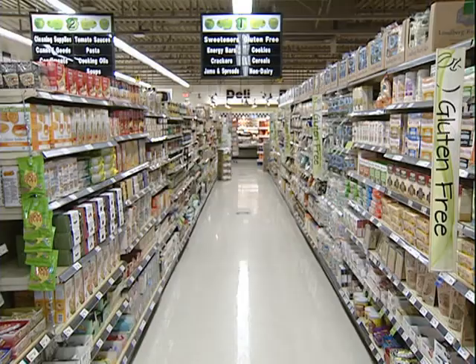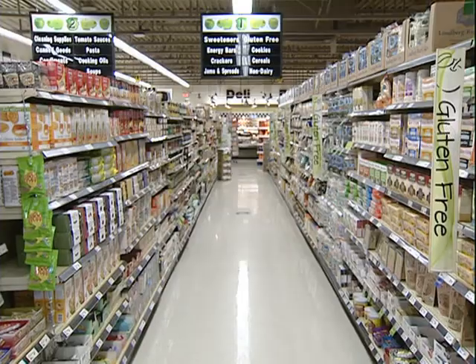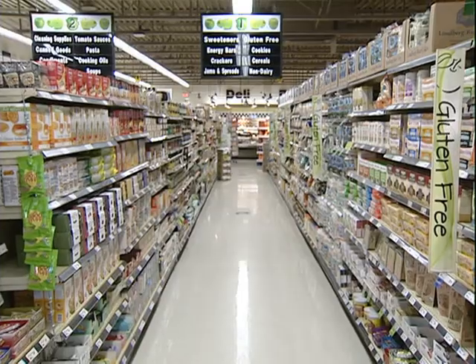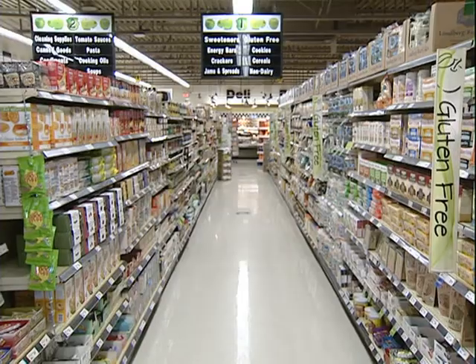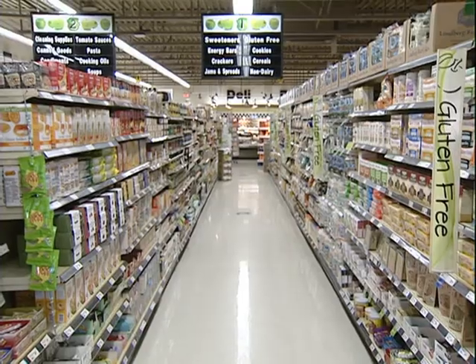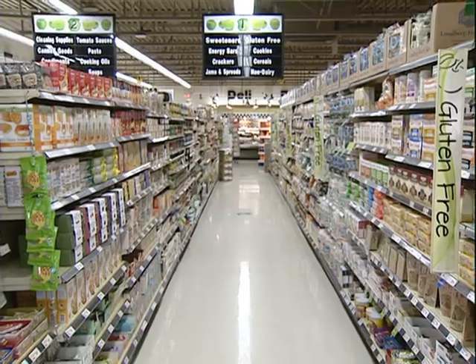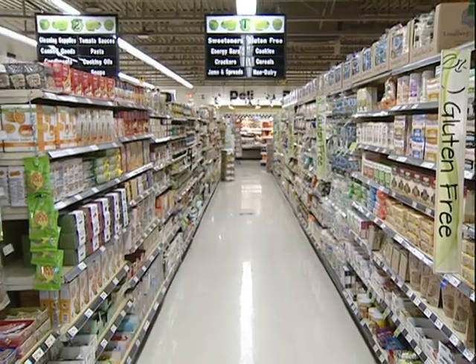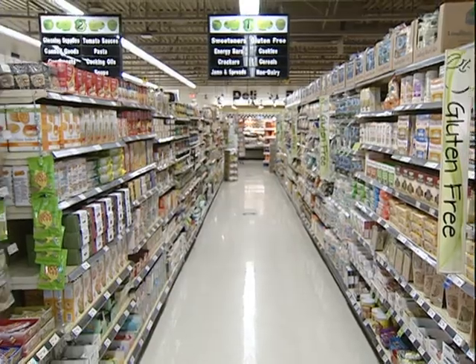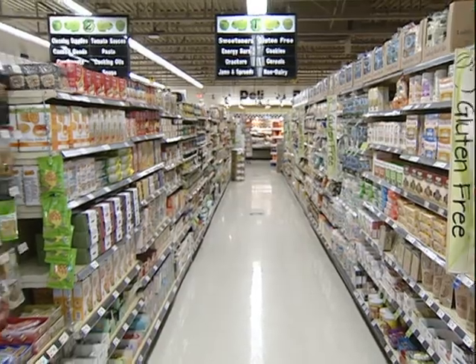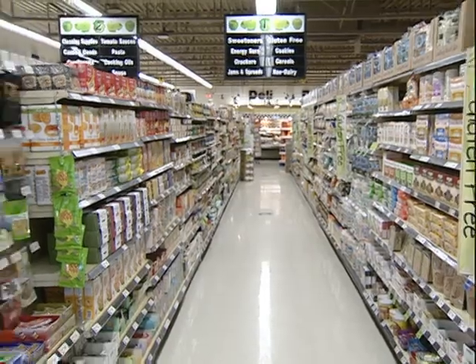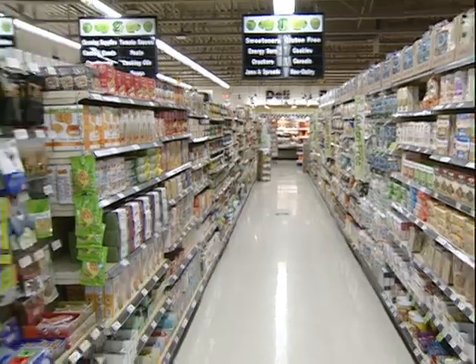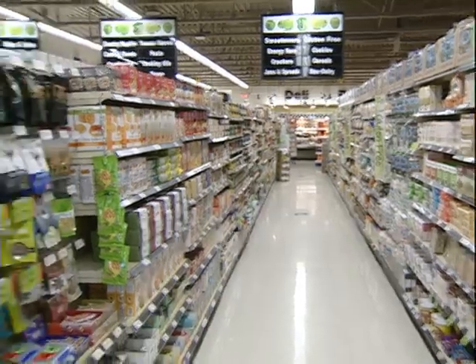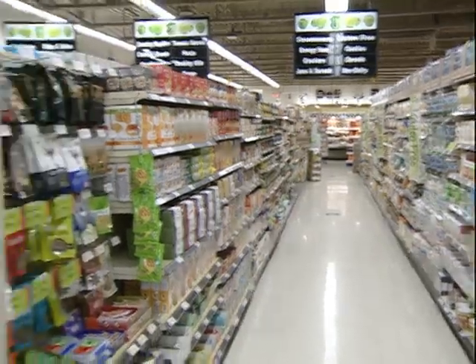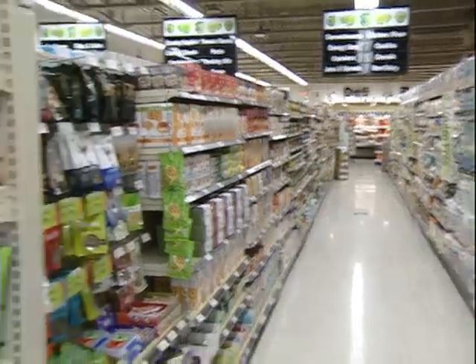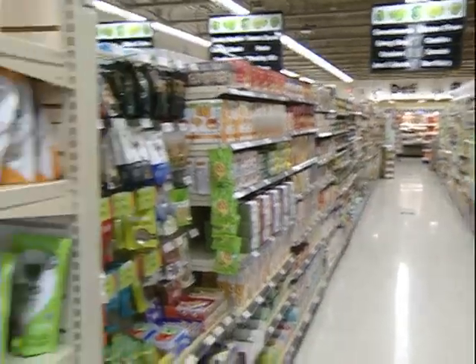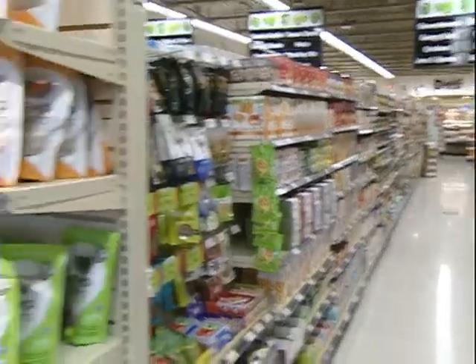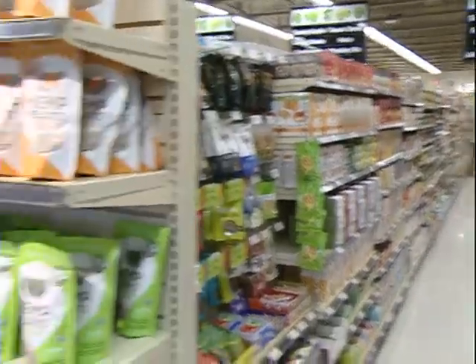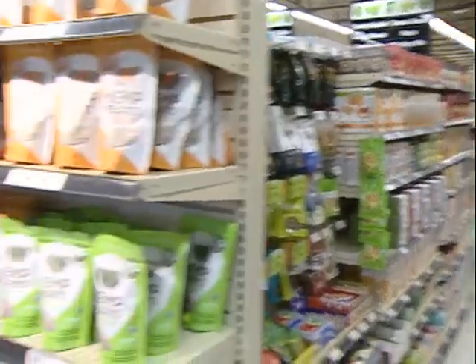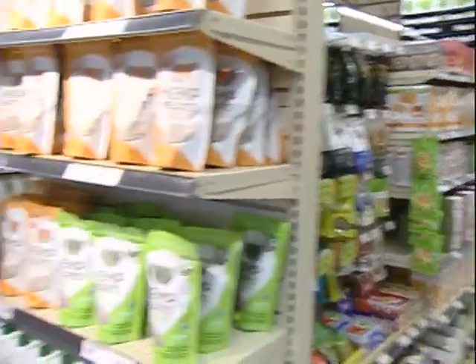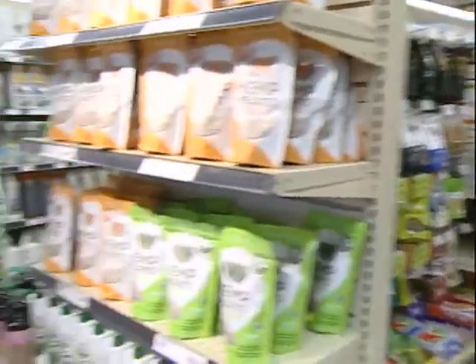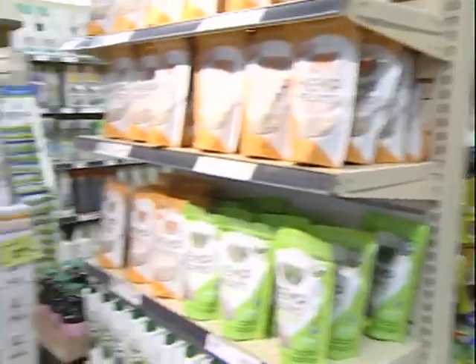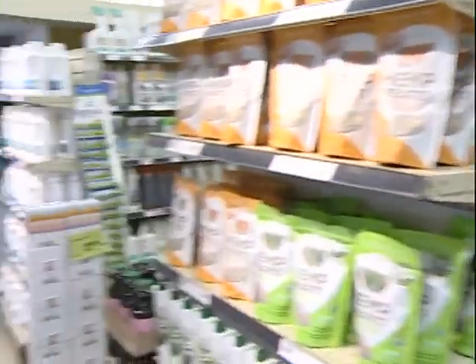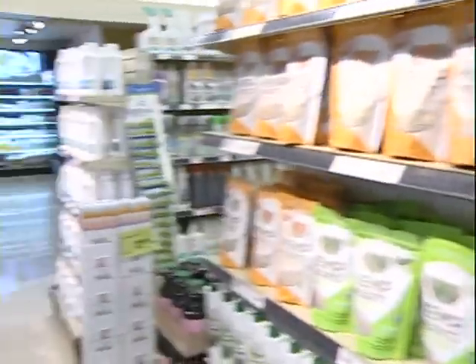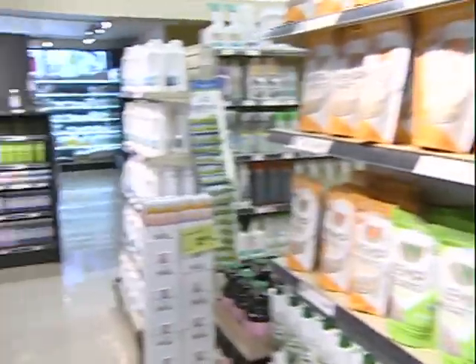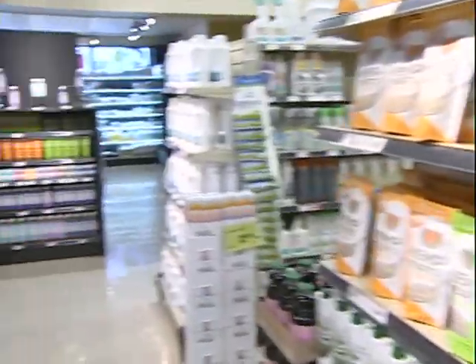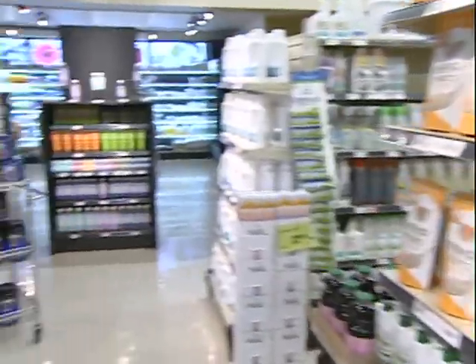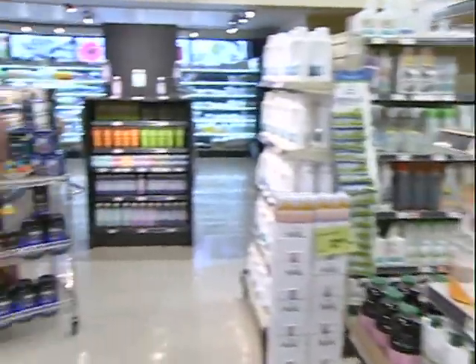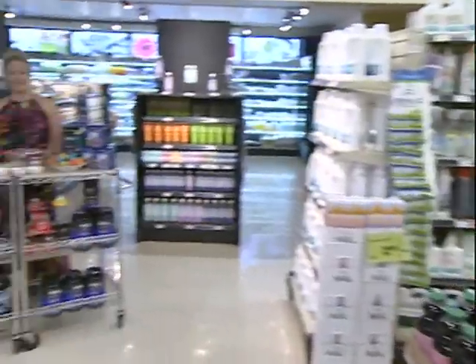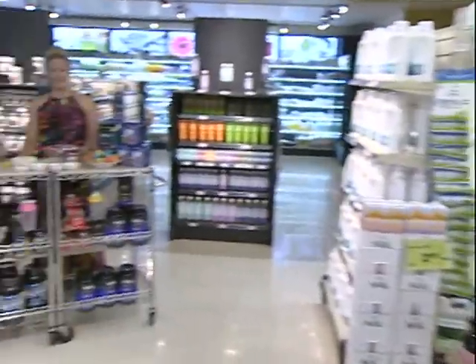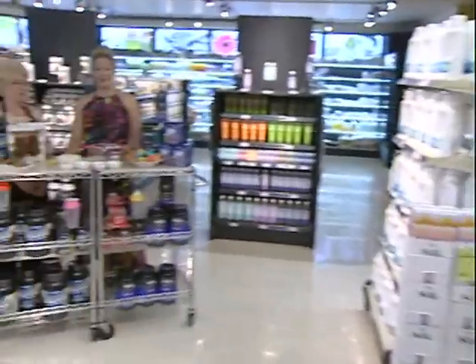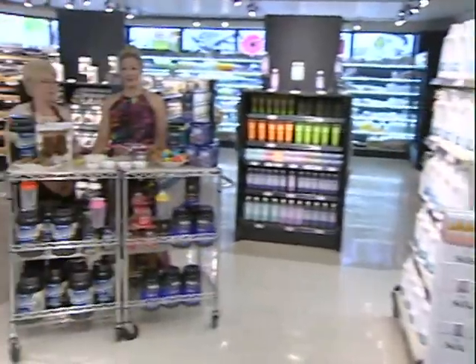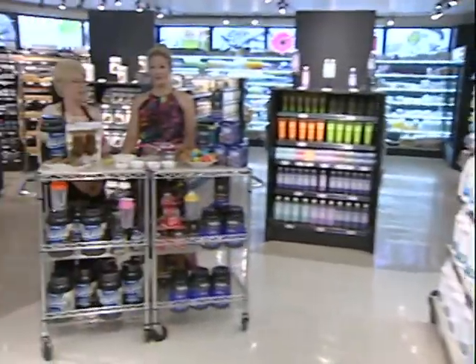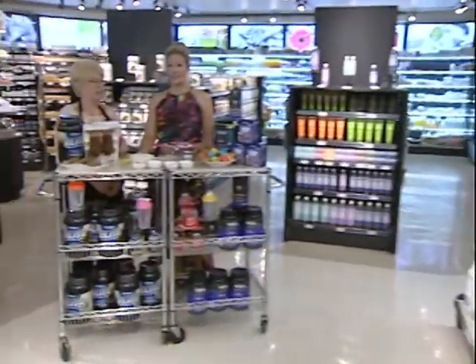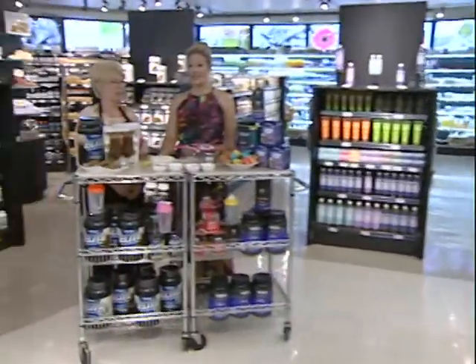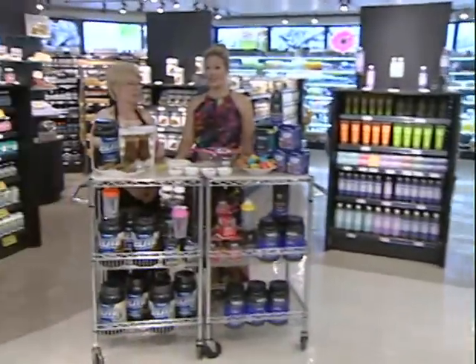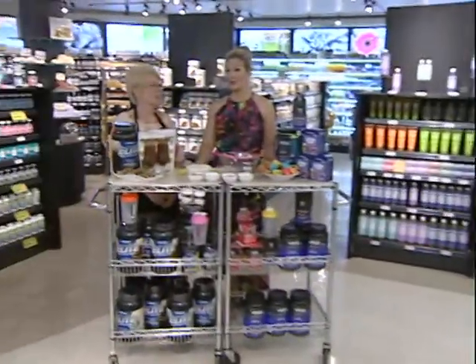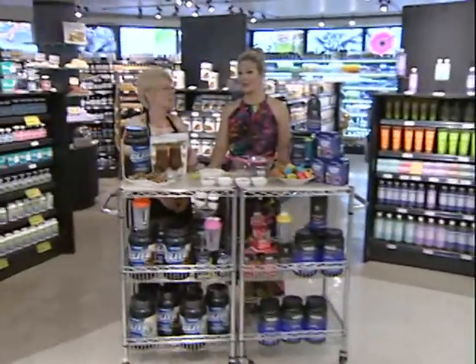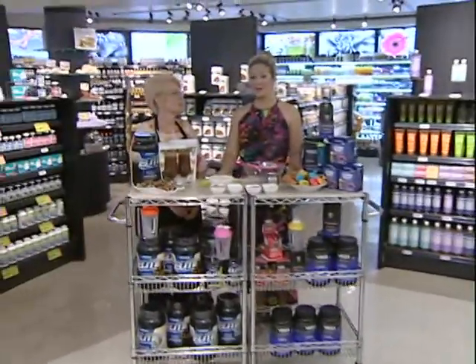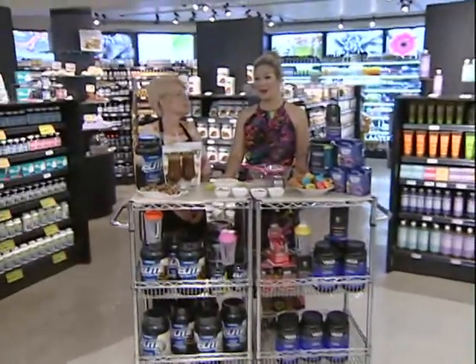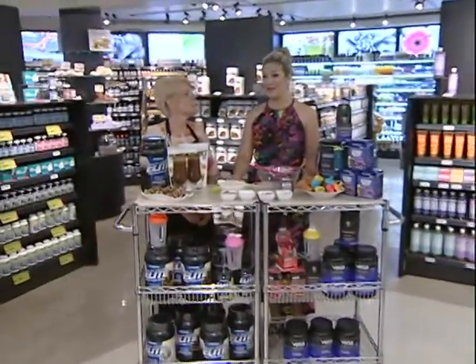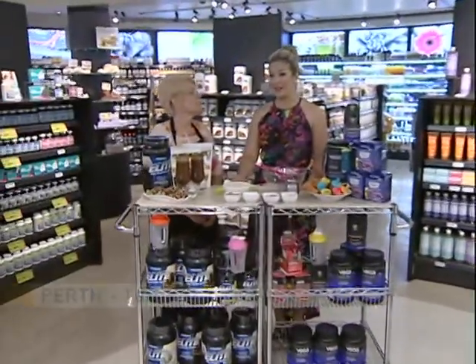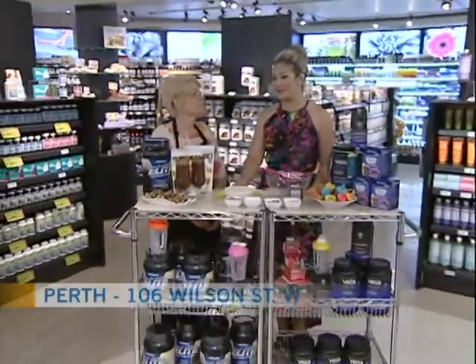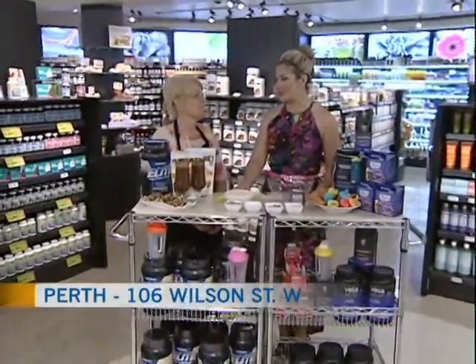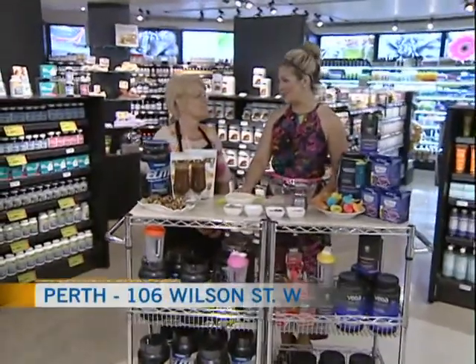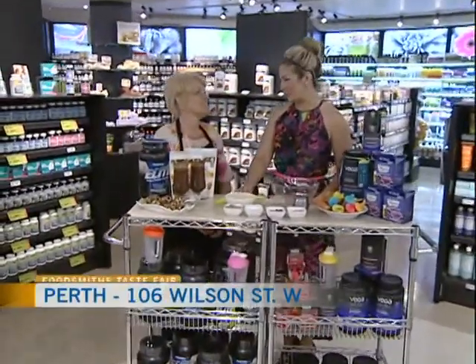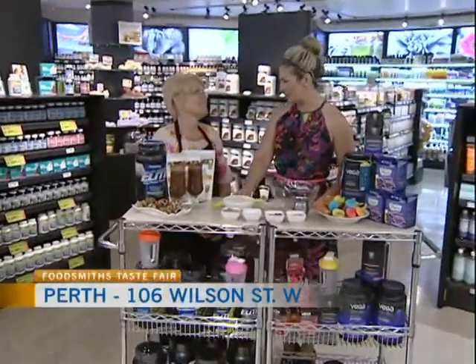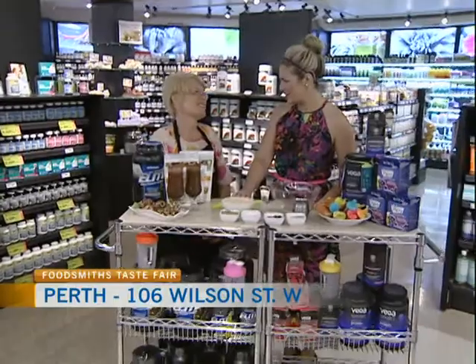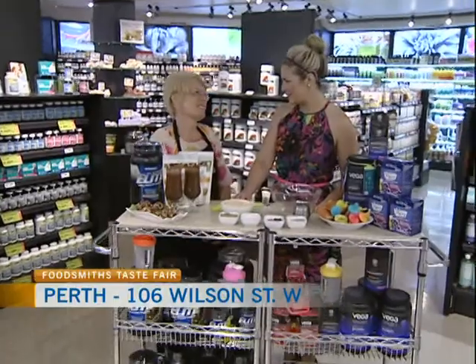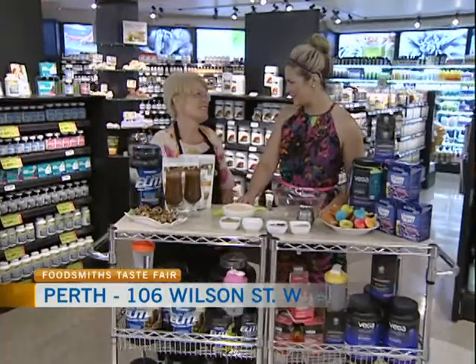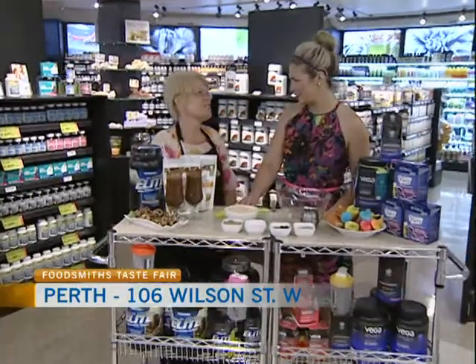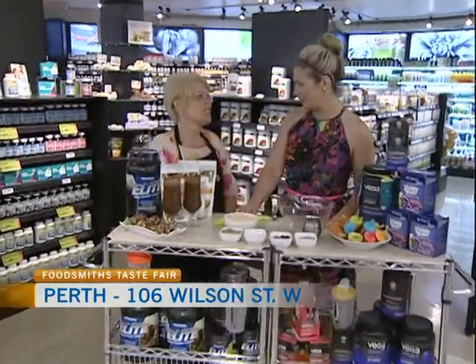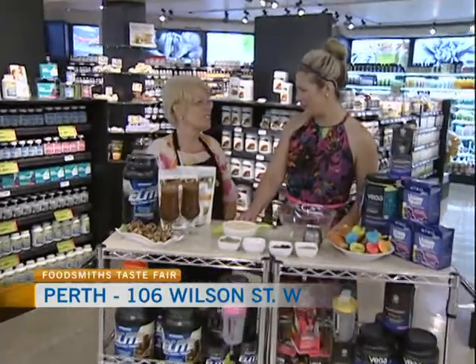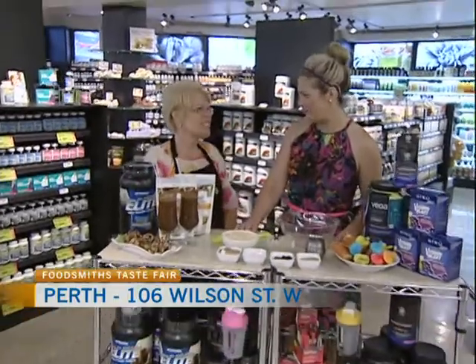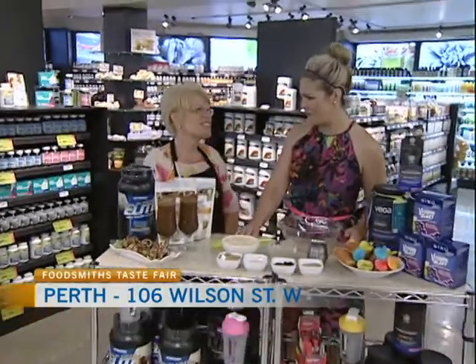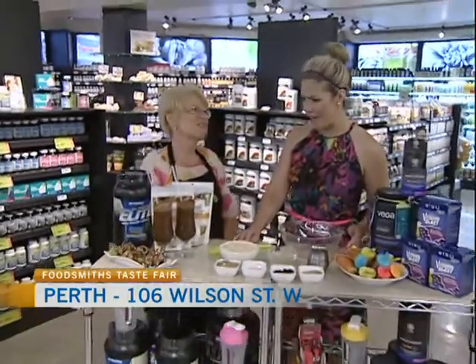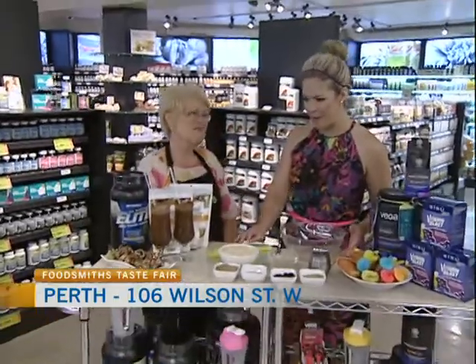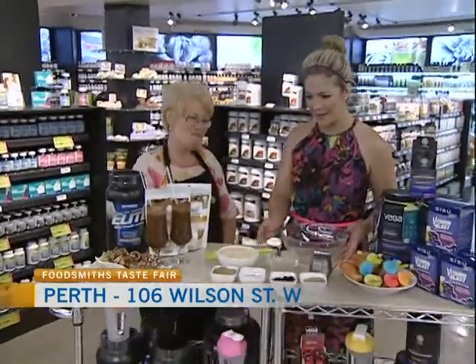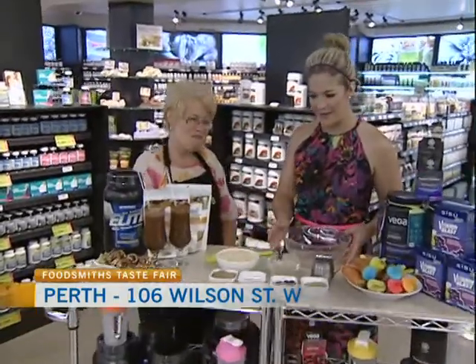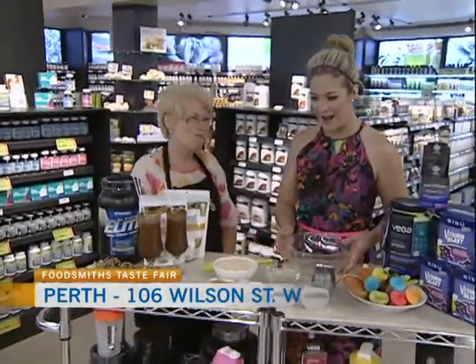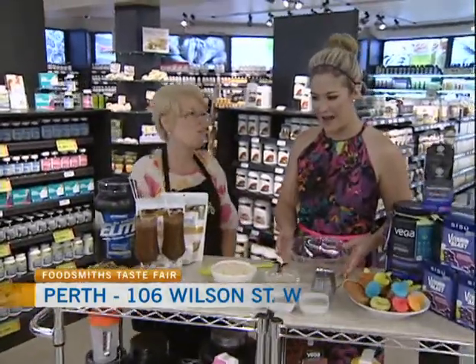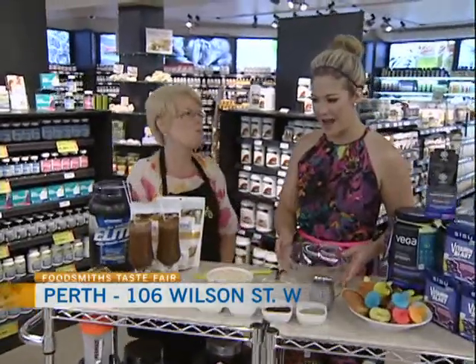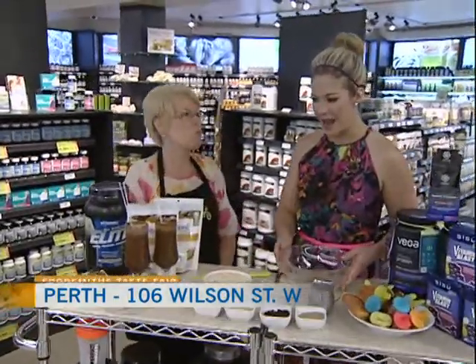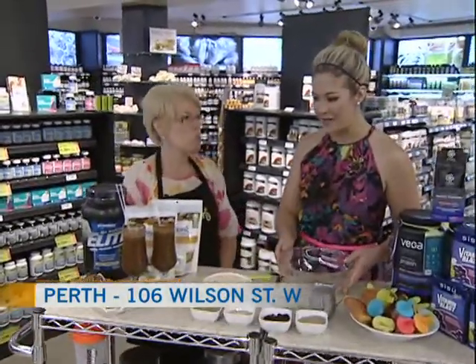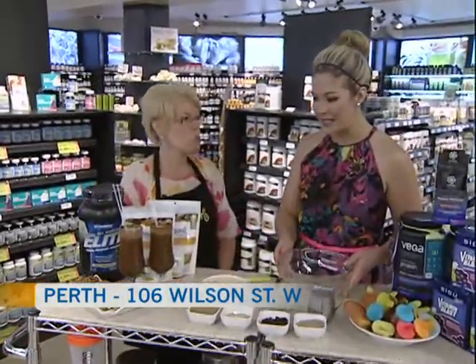Well, welcome back to Foodsmiths here in Perth. You can see it's a beautifully newly renovated store. Looking just fabulous. I love it.